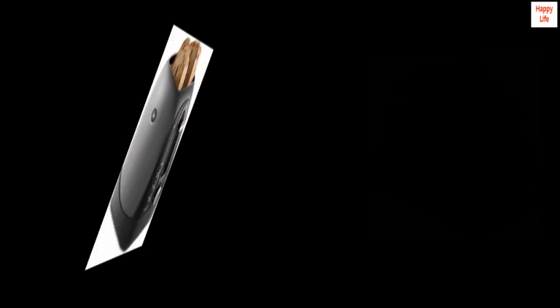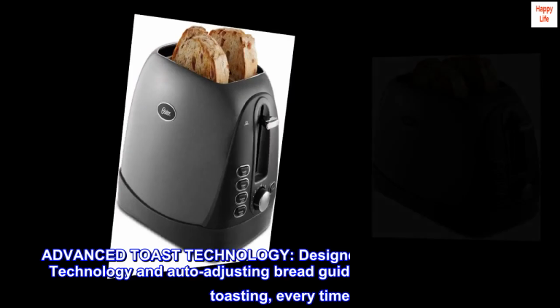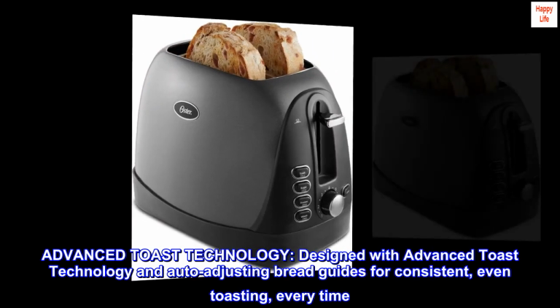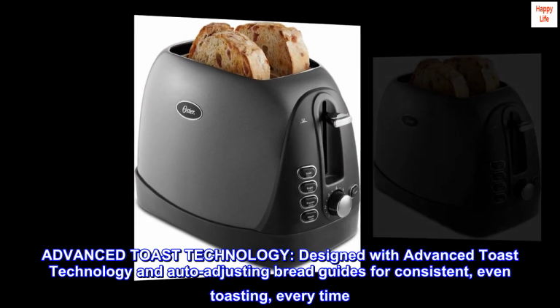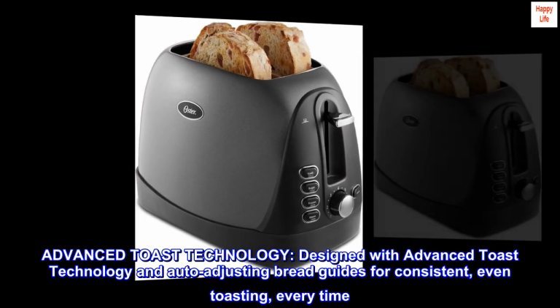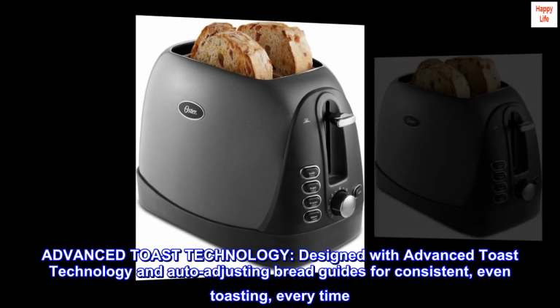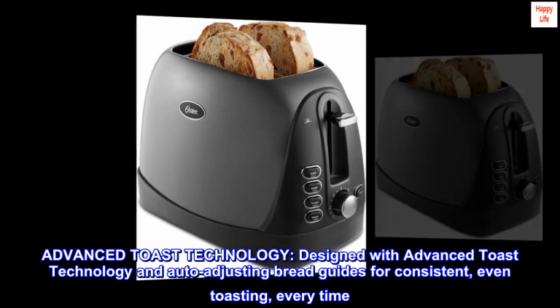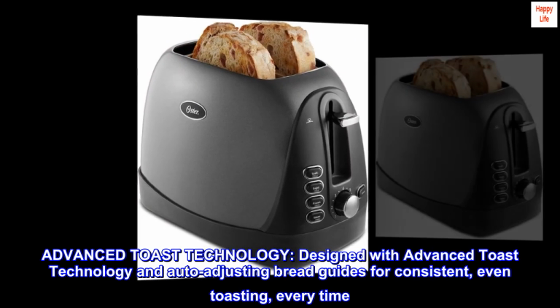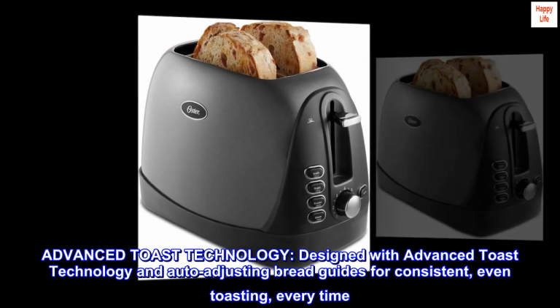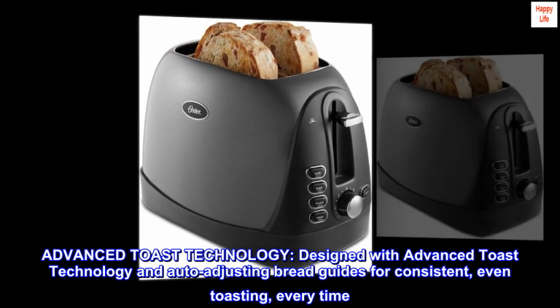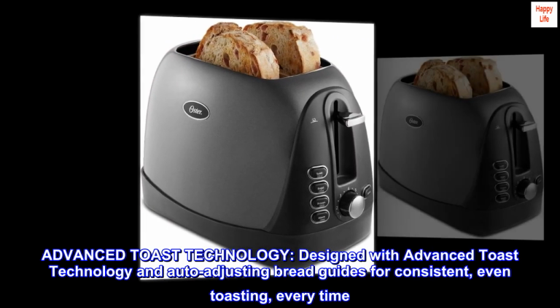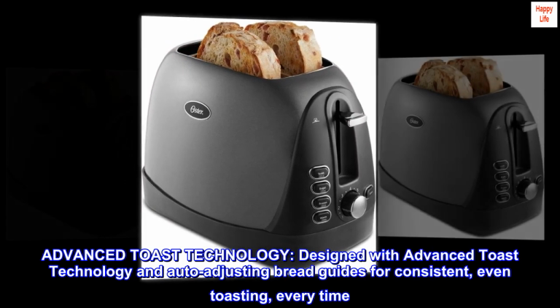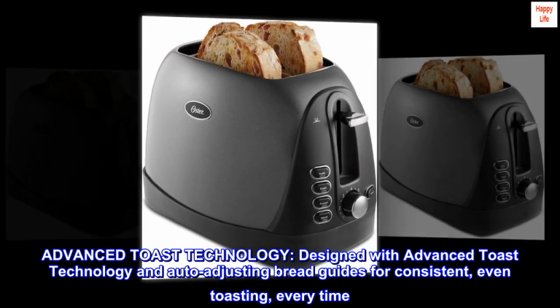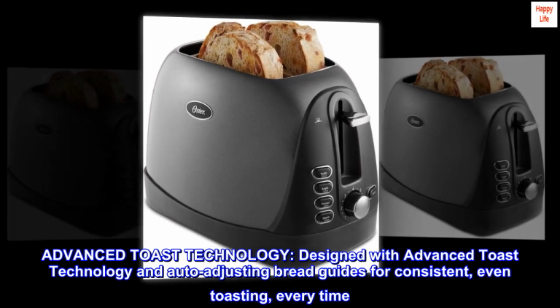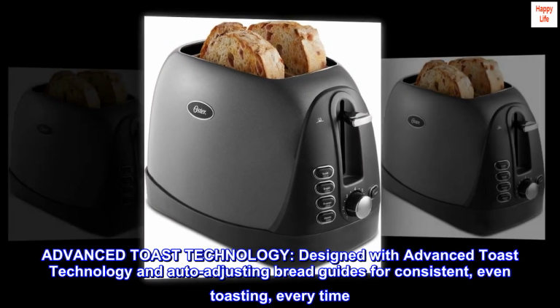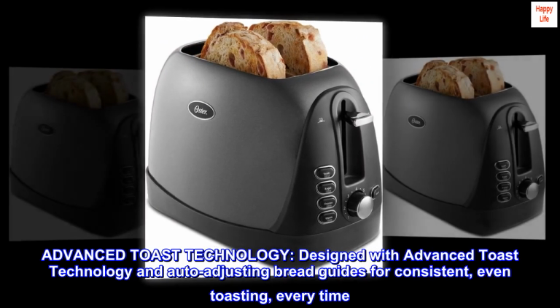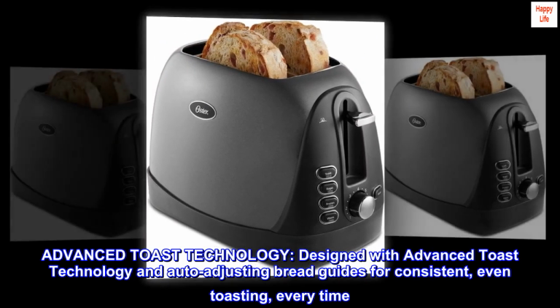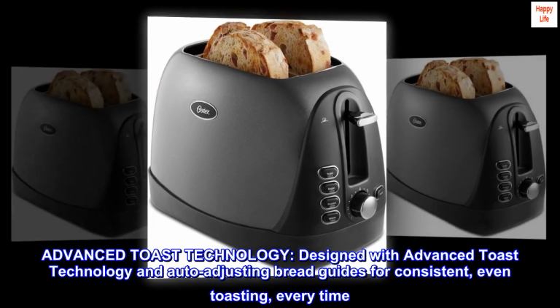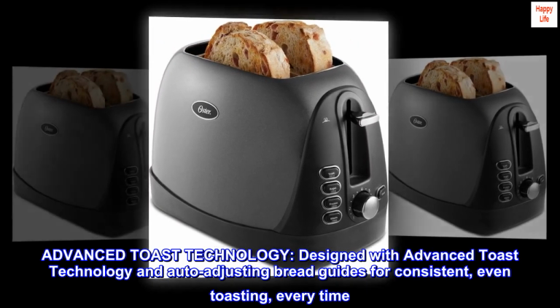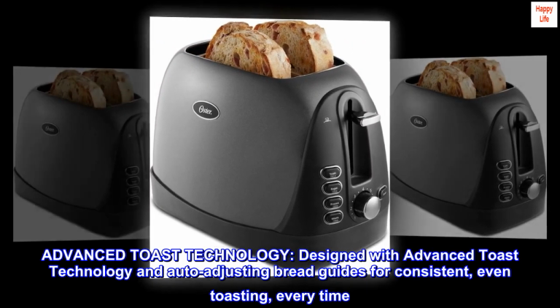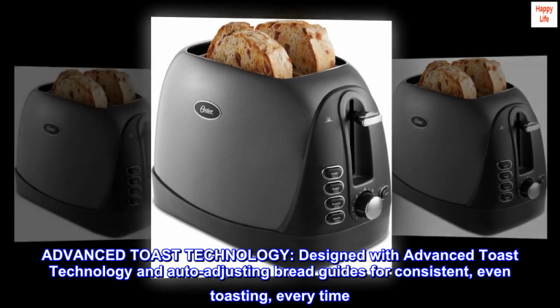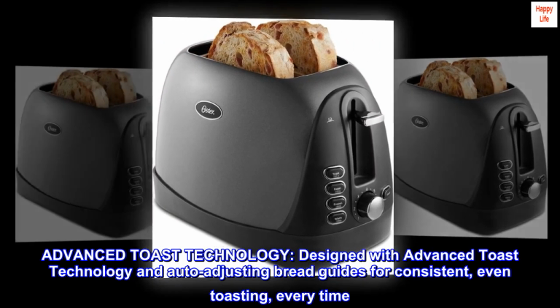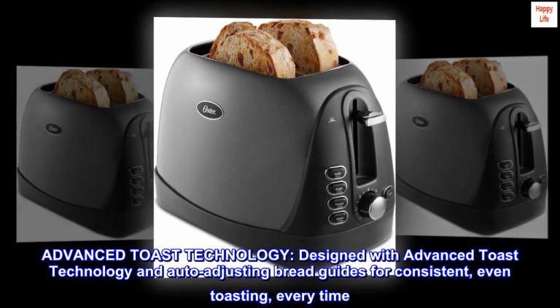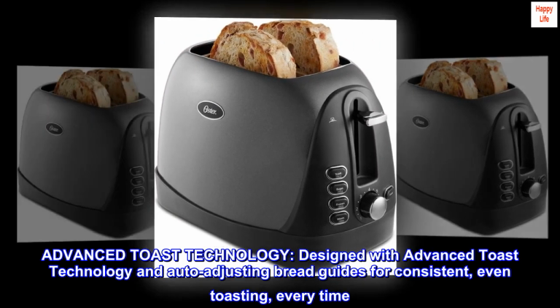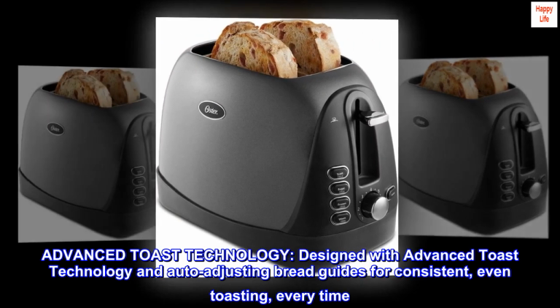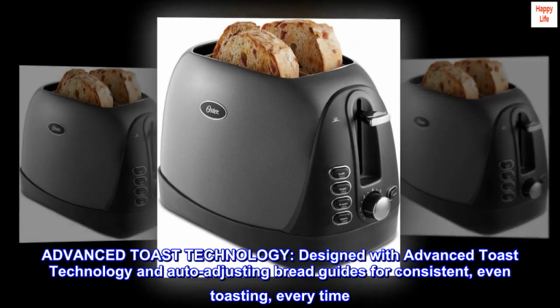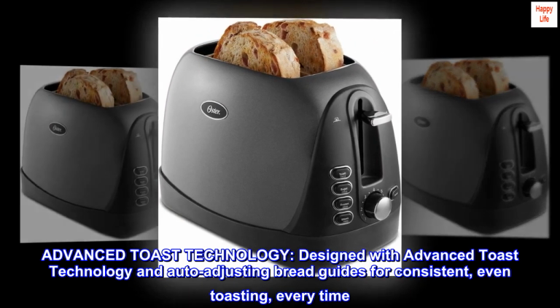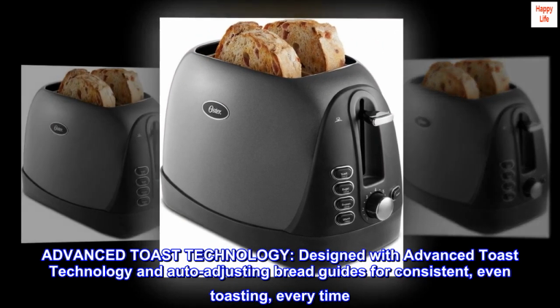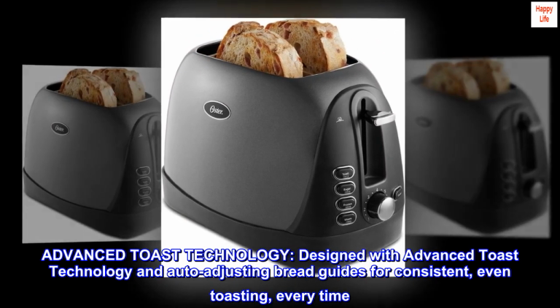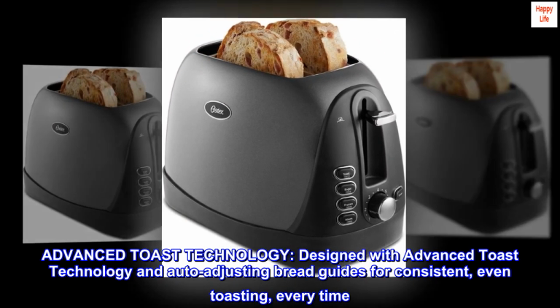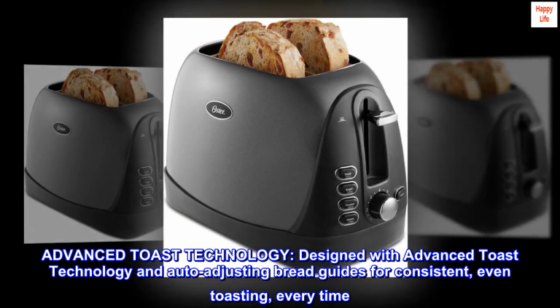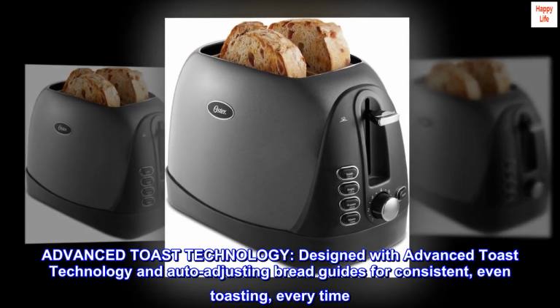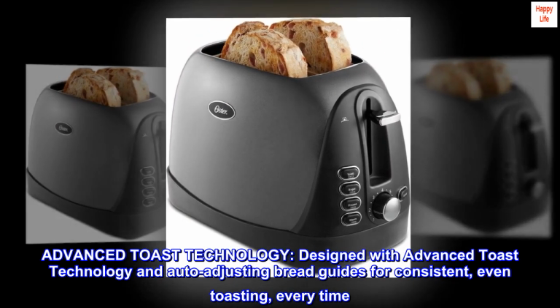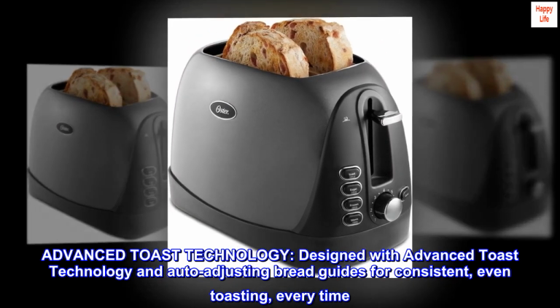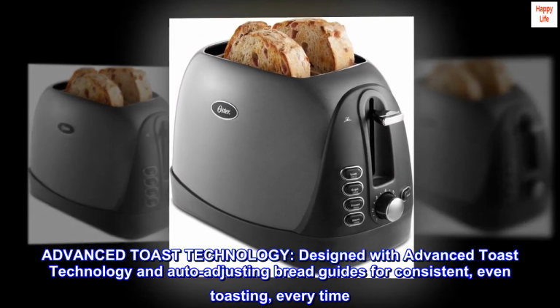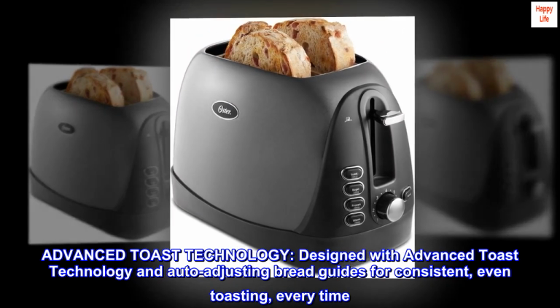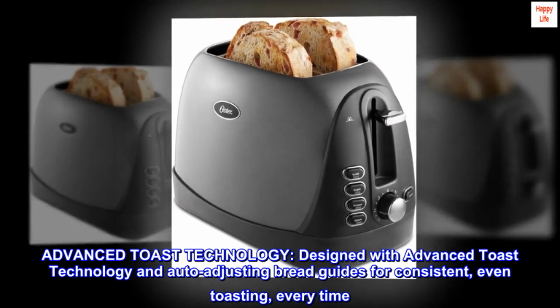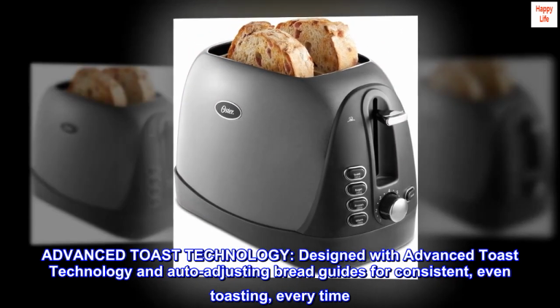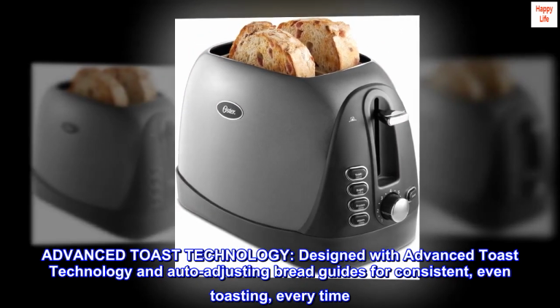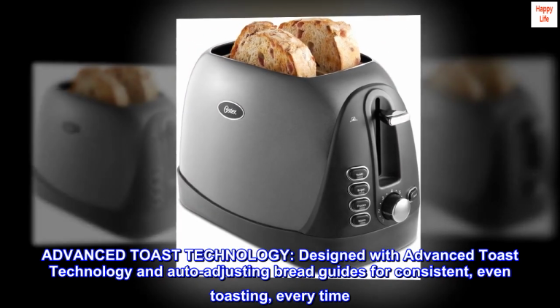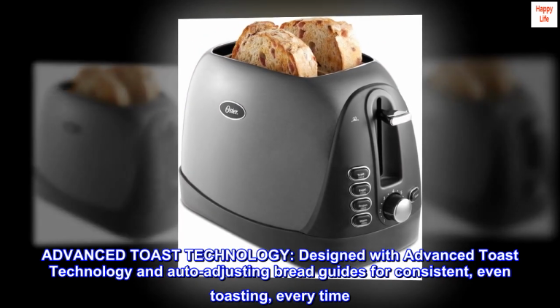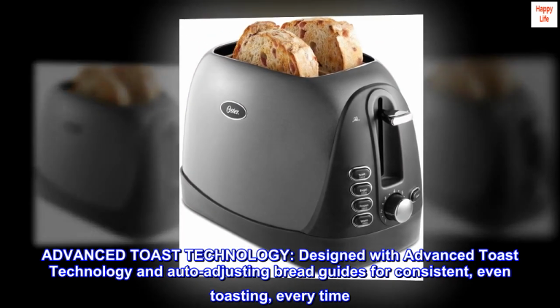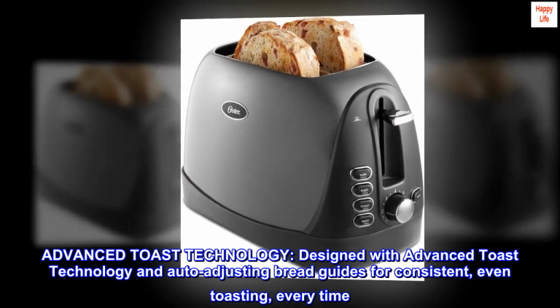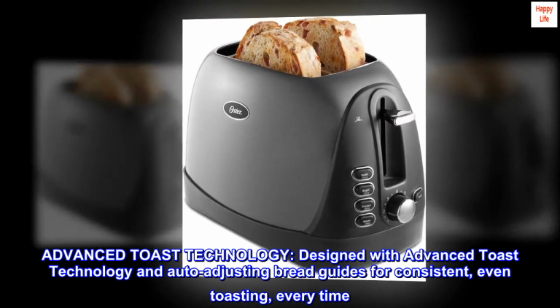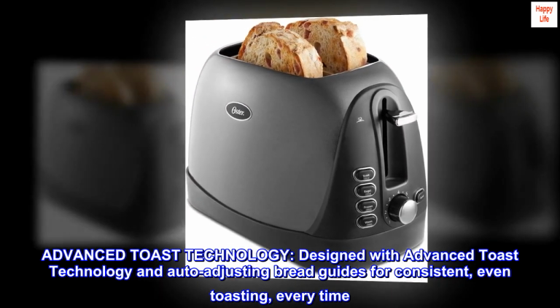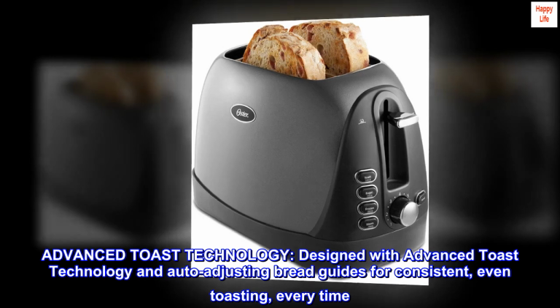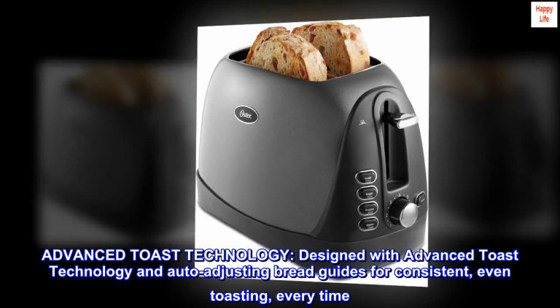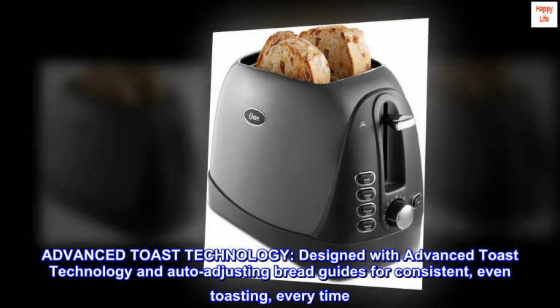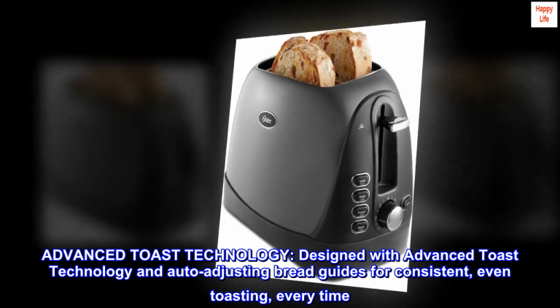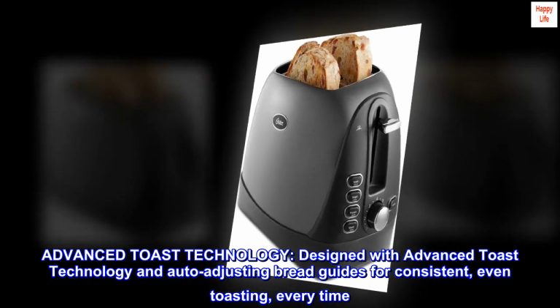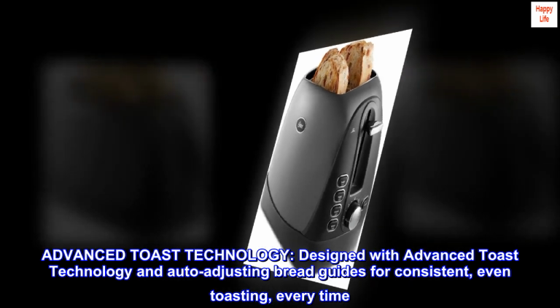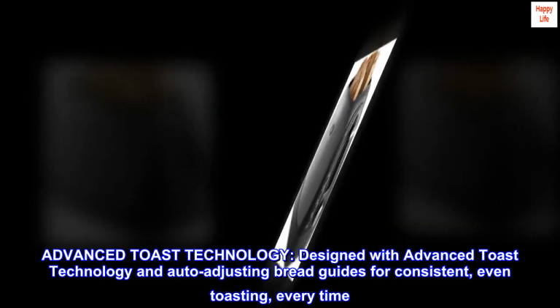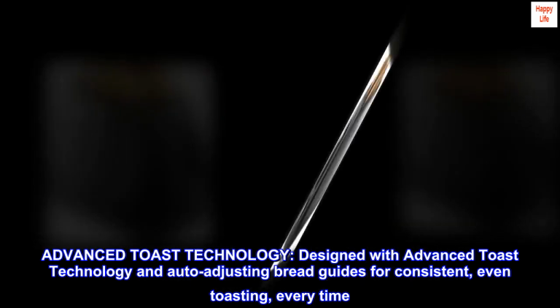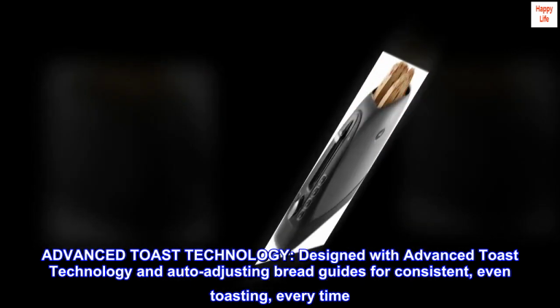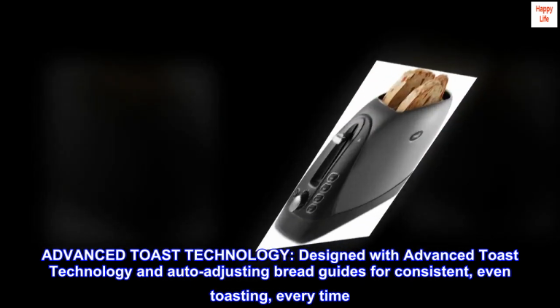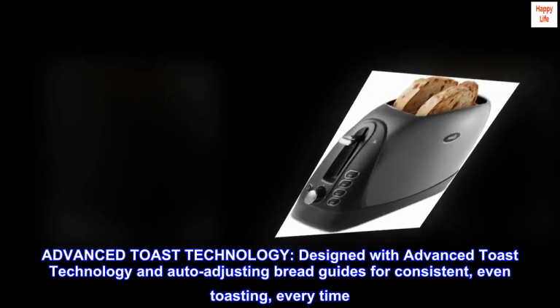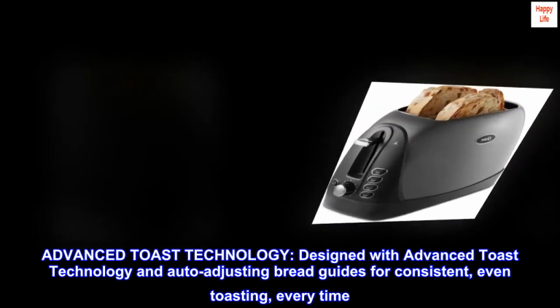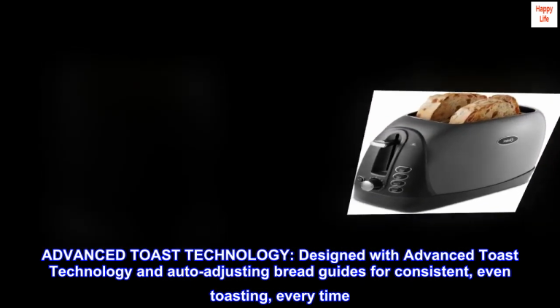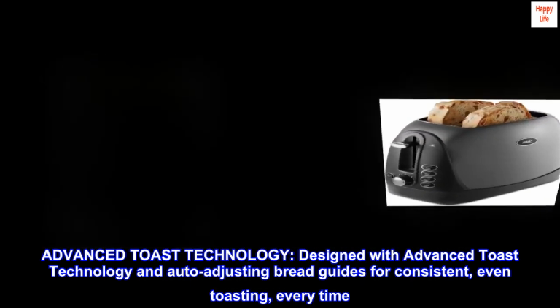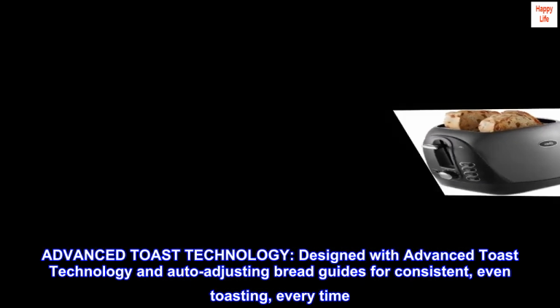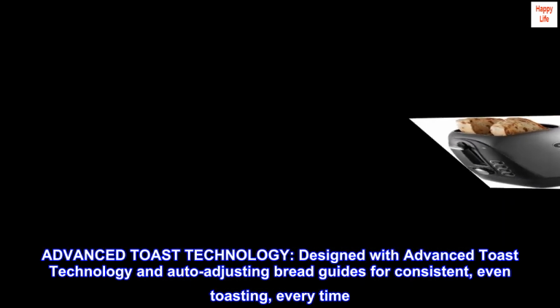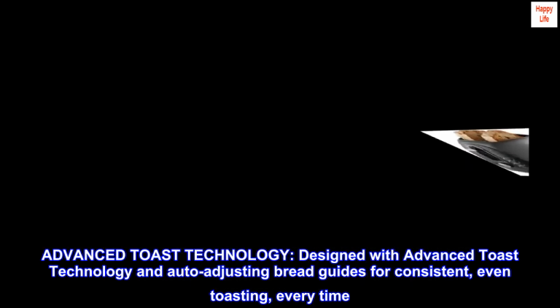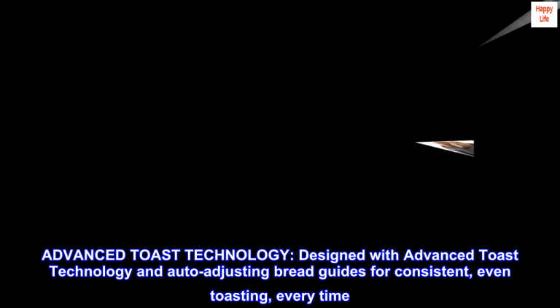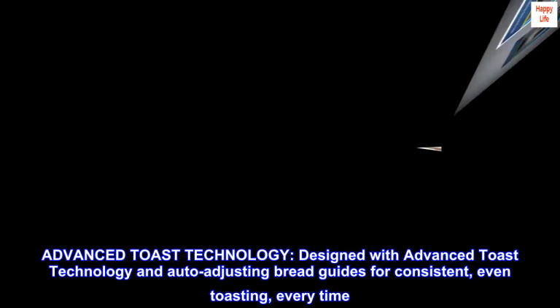Advanced Toast Technology: designed with advanced toast technology and auto-adjusting bread guides for consistent, even toasting every time.